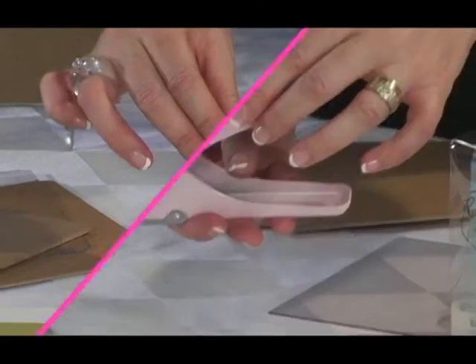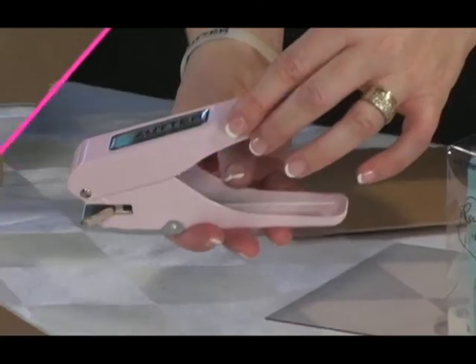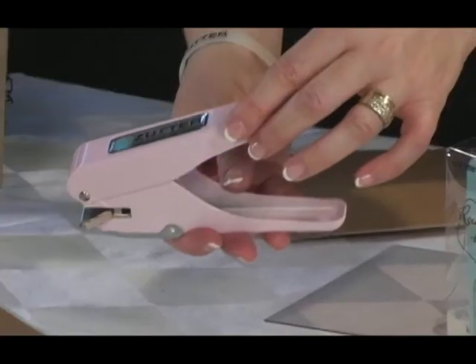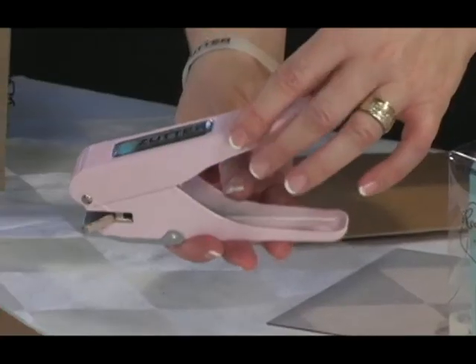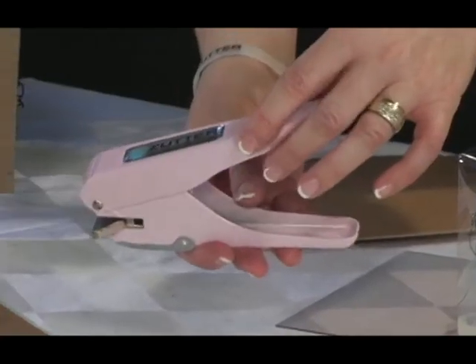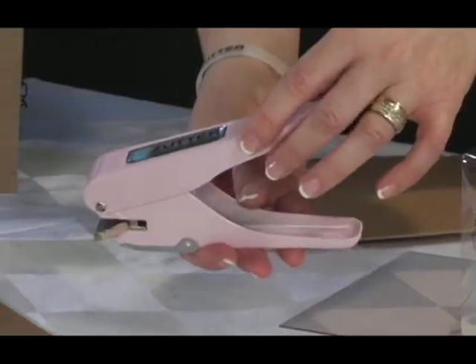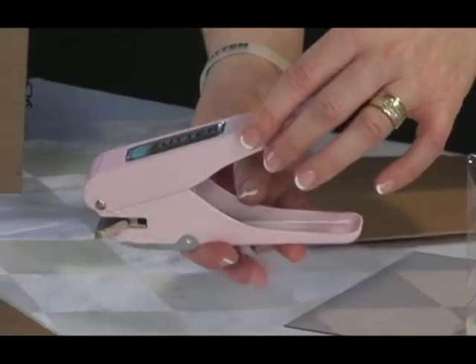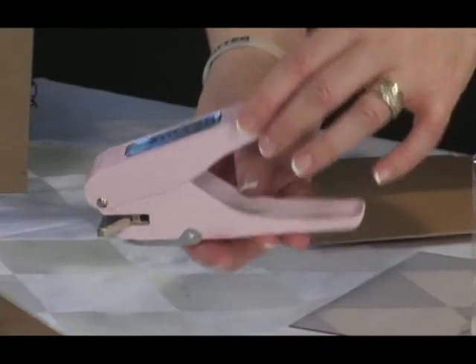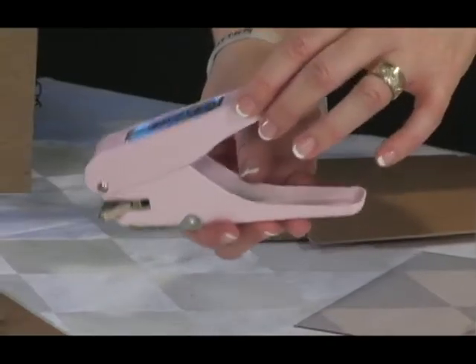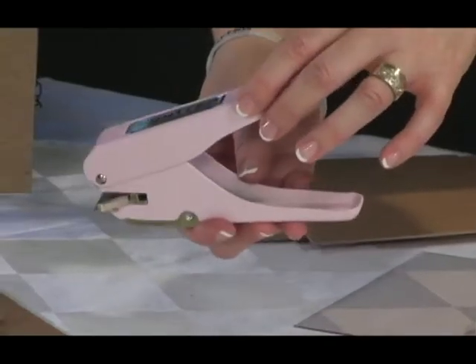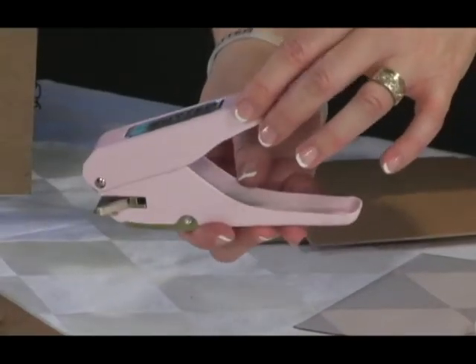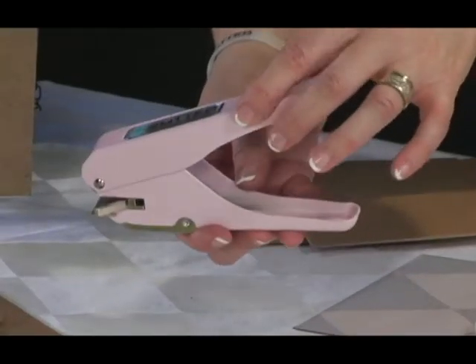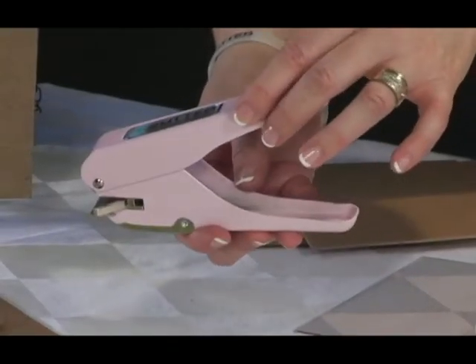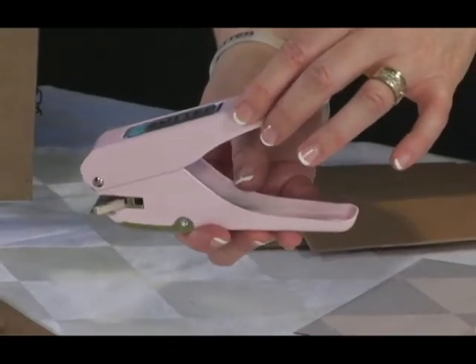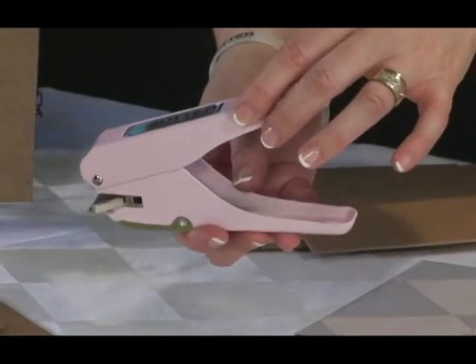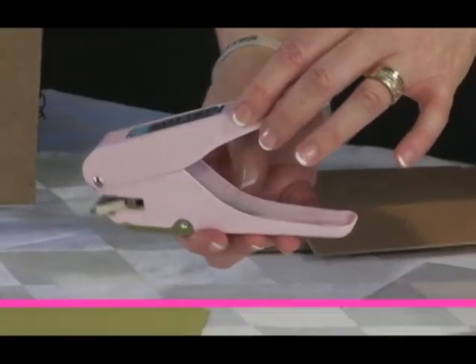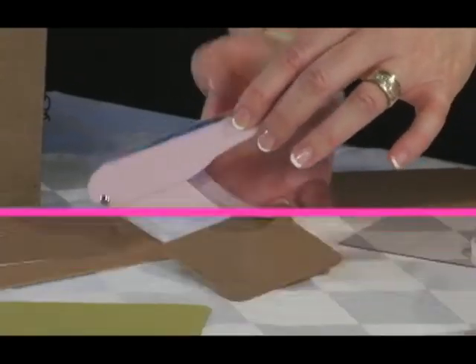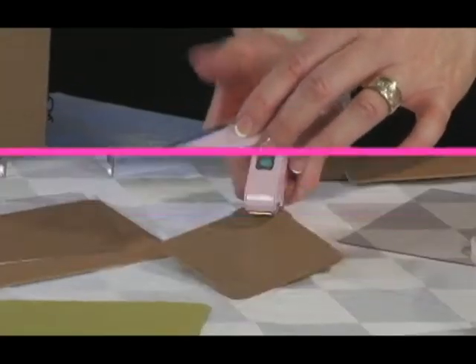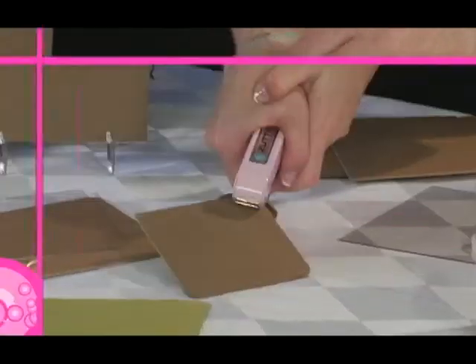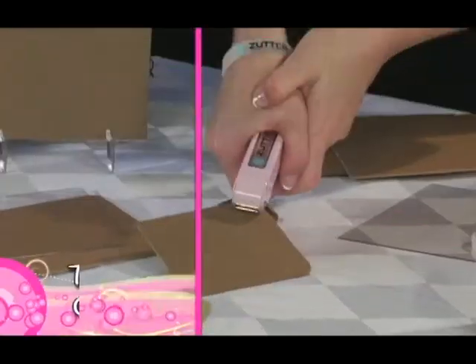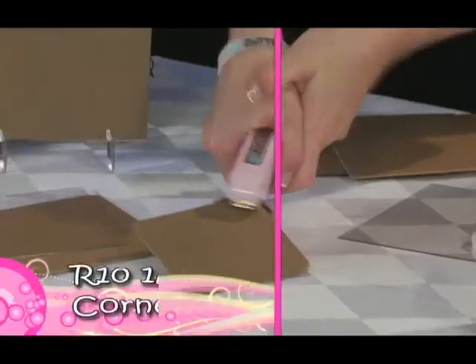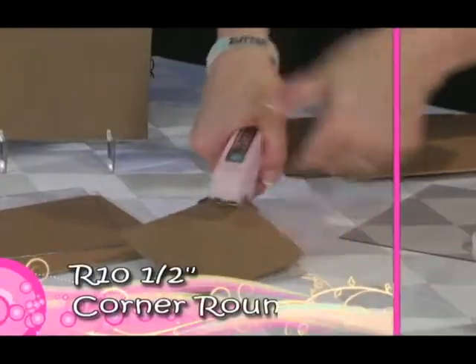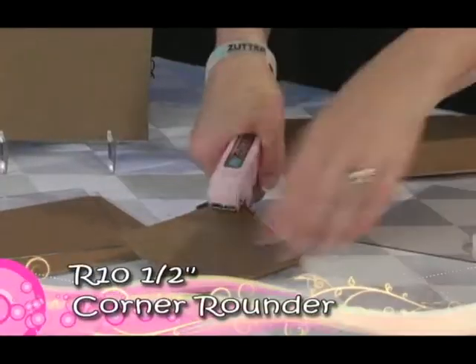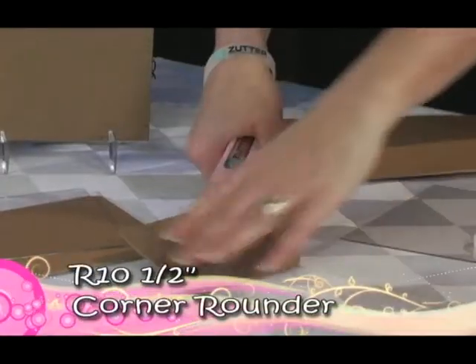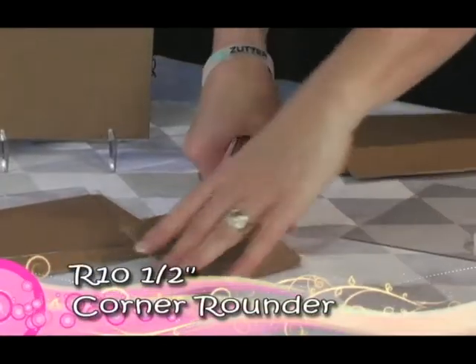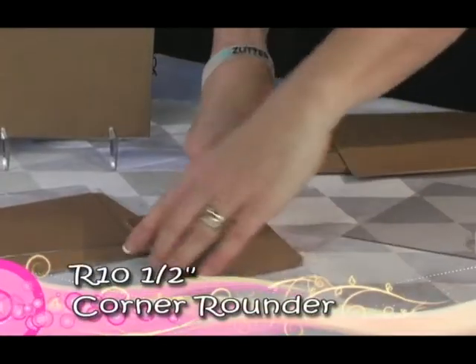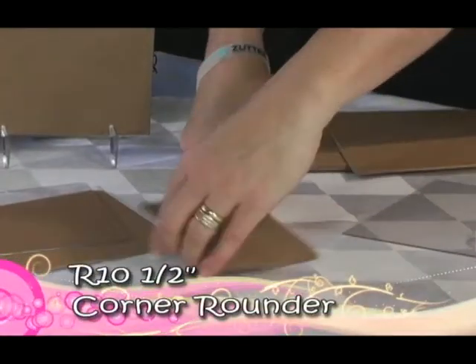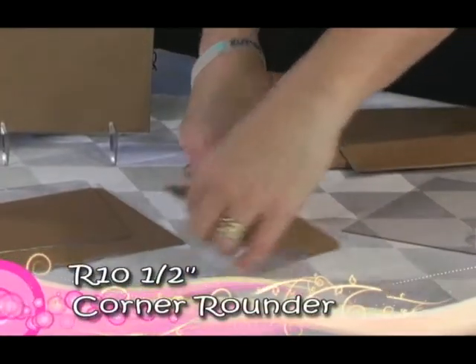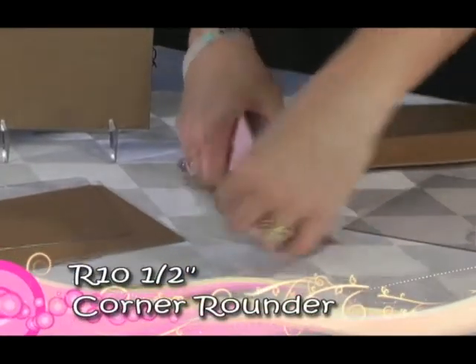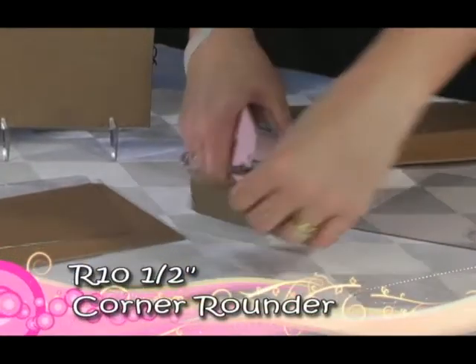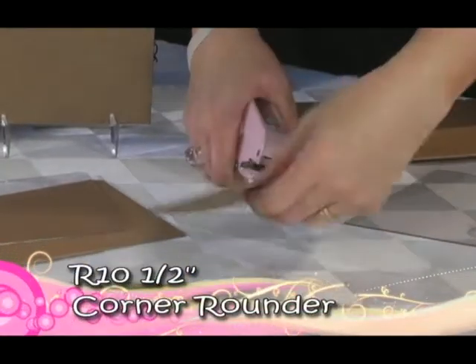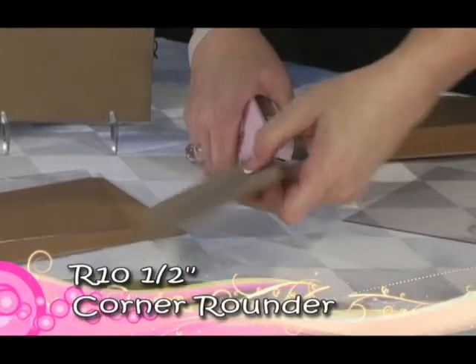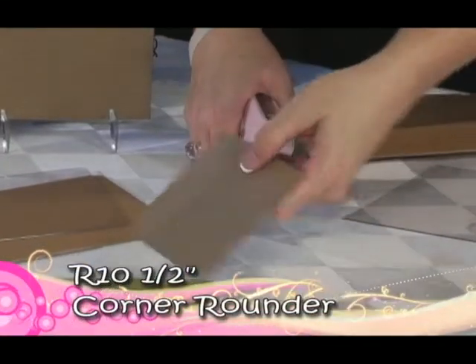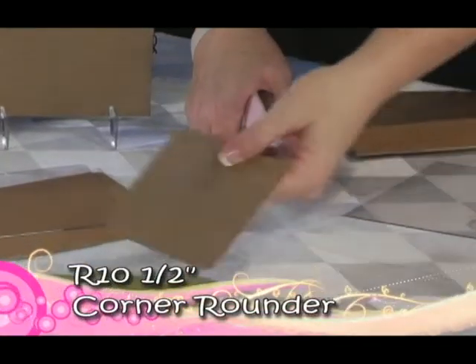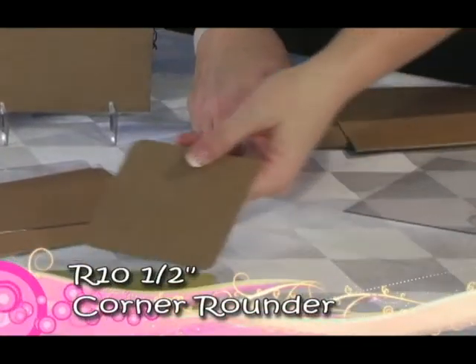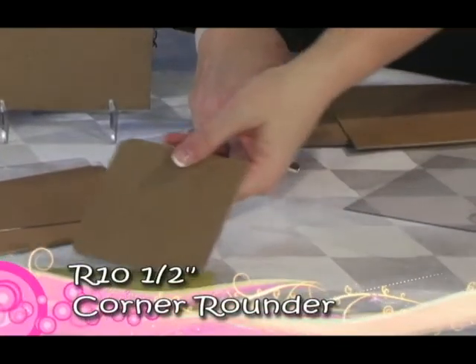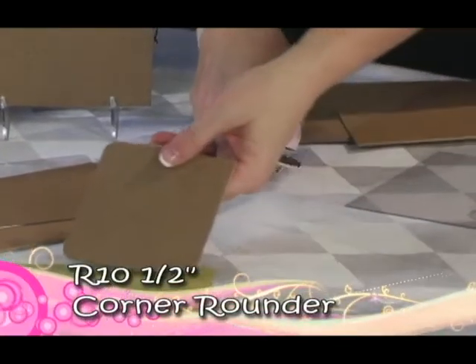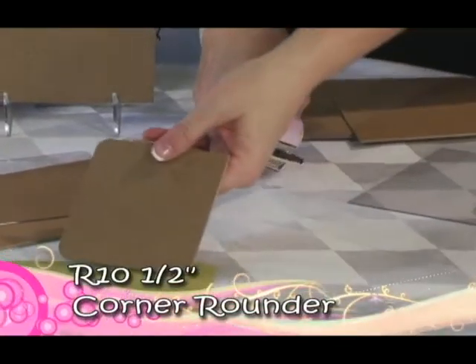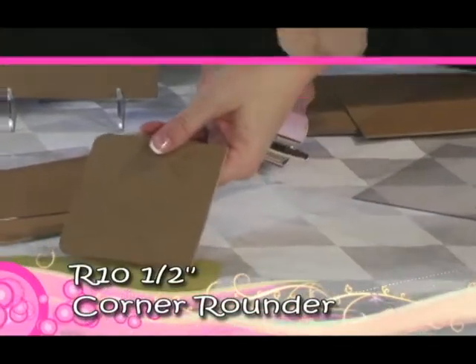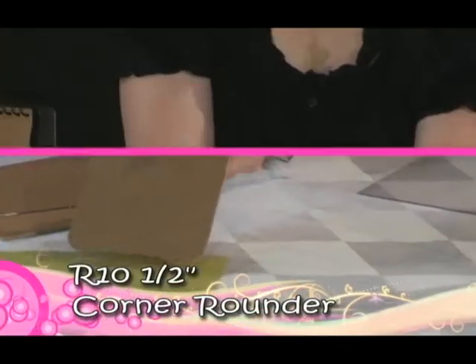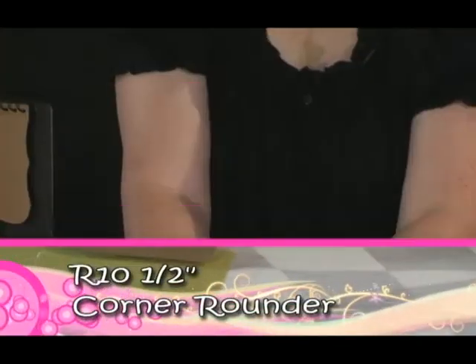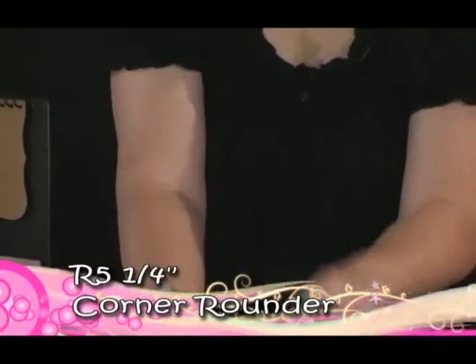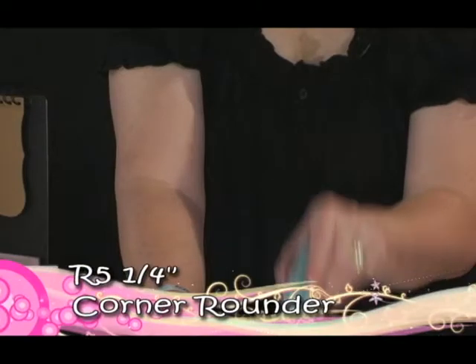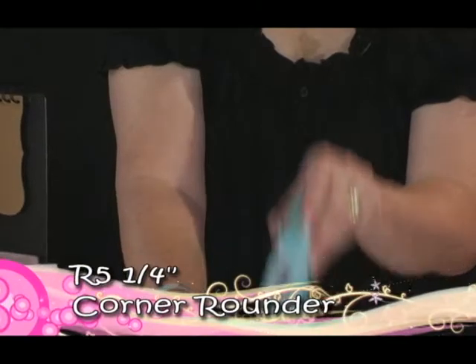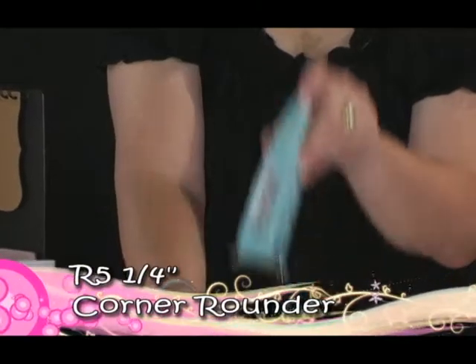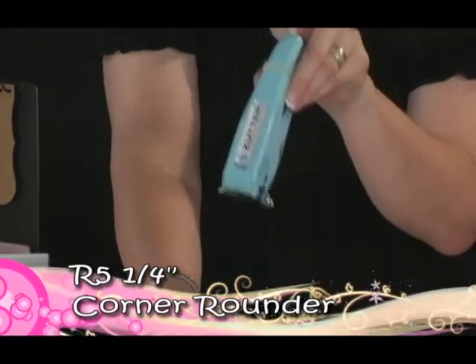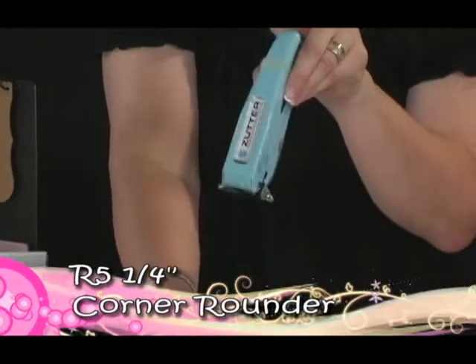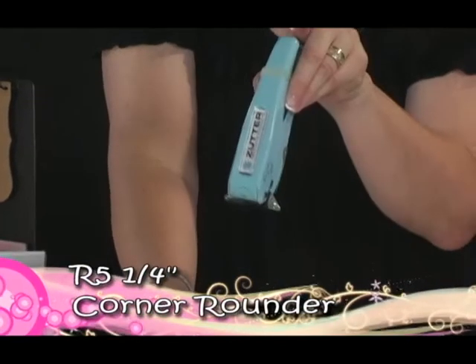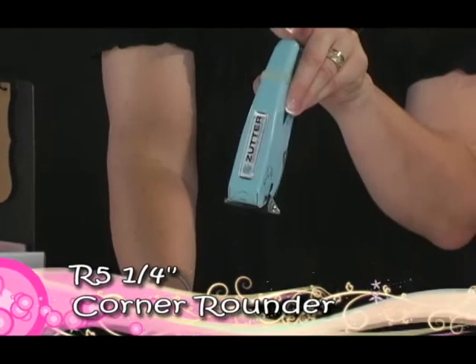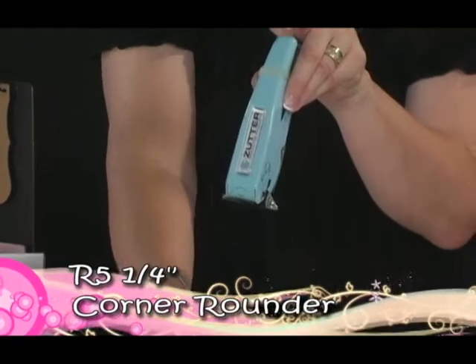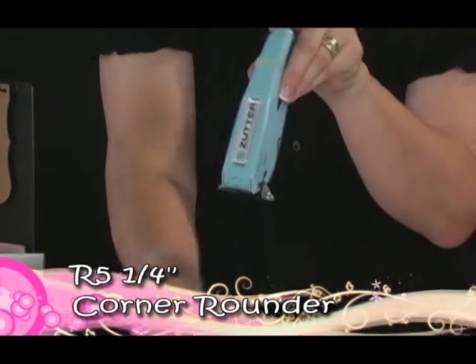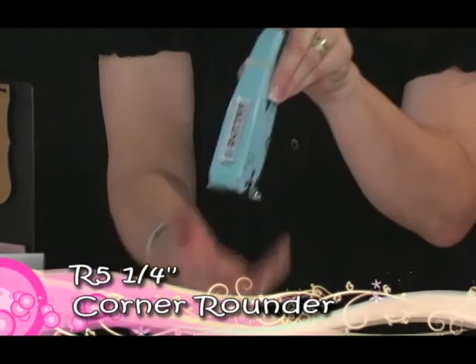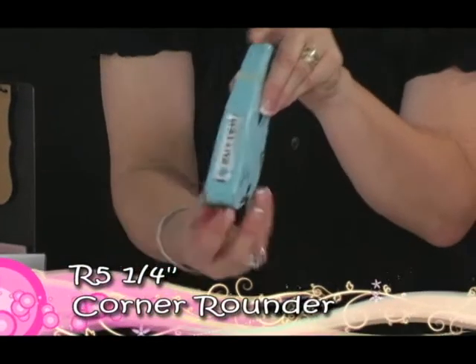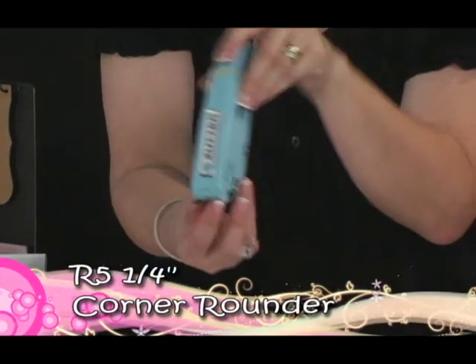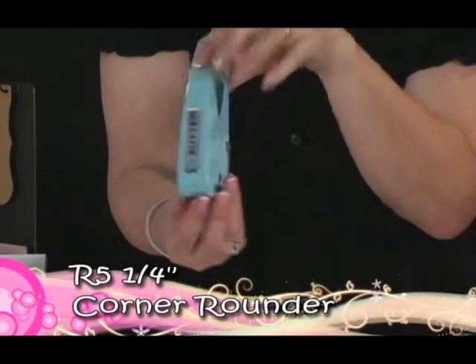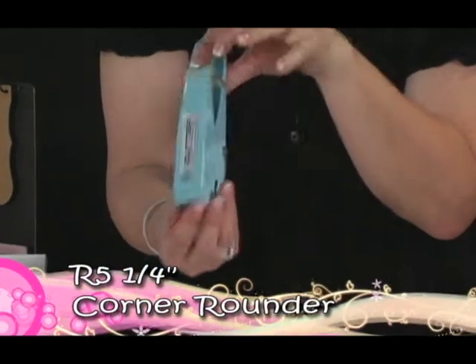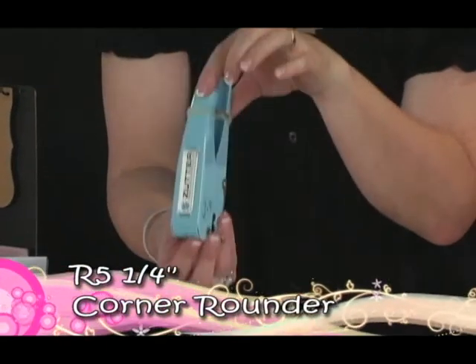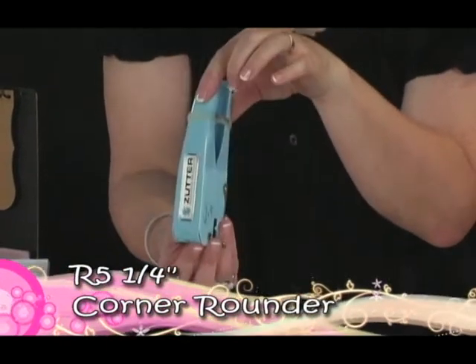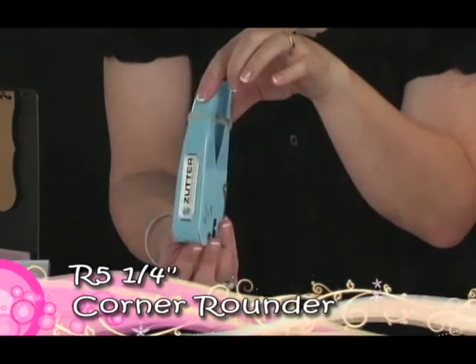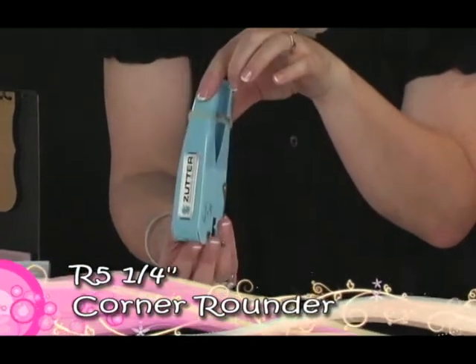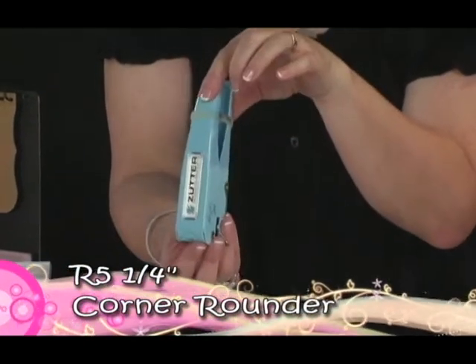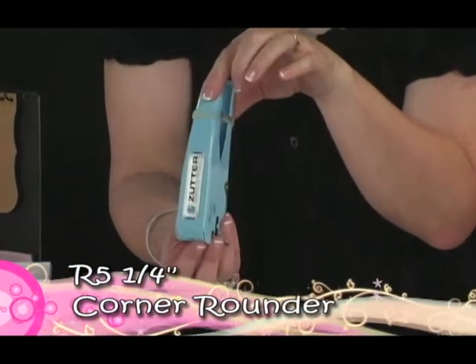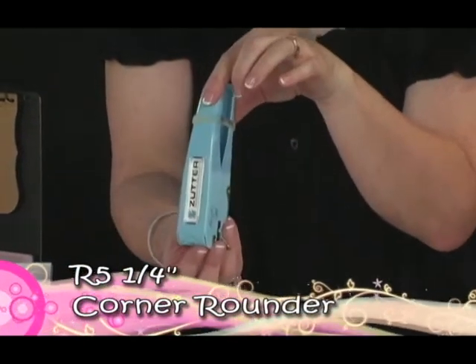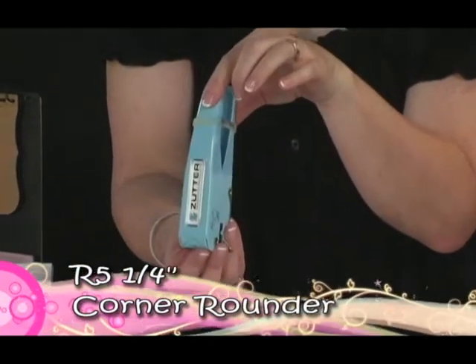The Round-It-All comes in two sizes: the R10, which makes a 1 1/2 inch corner, and the R5, which is blue and makes a 1/4 inch size corner.